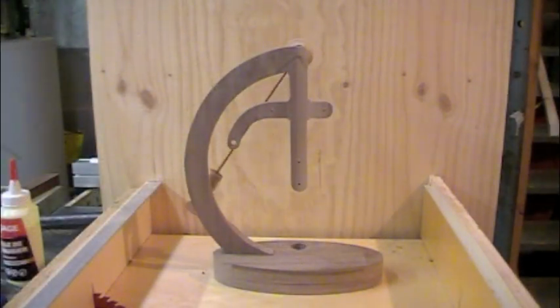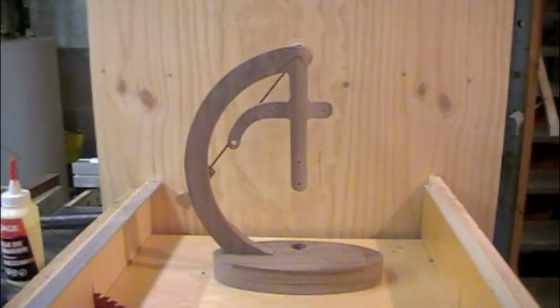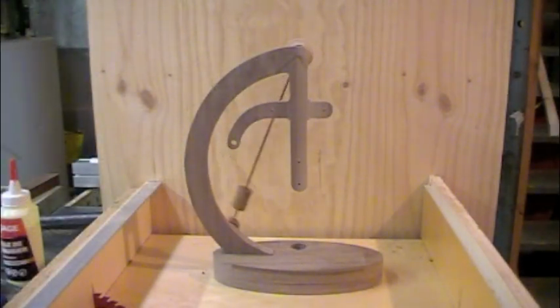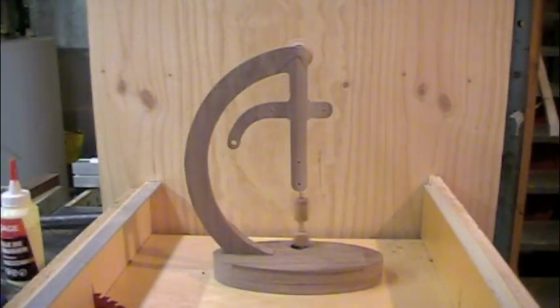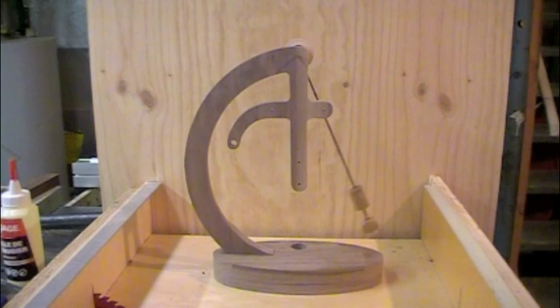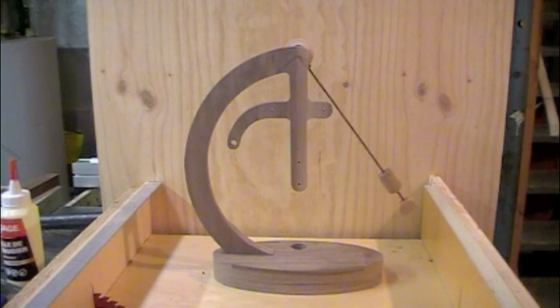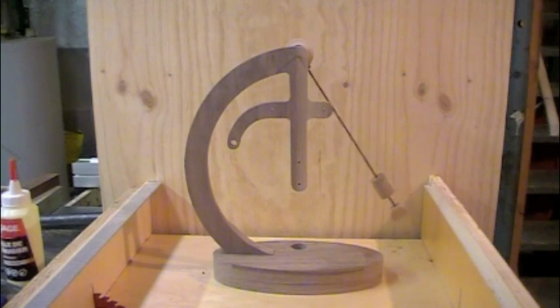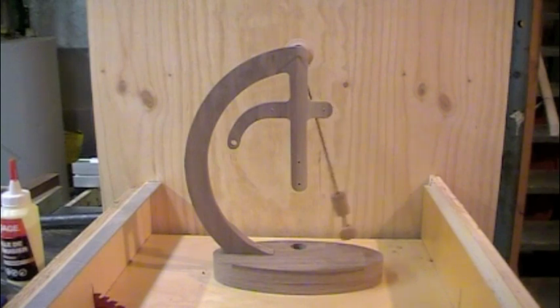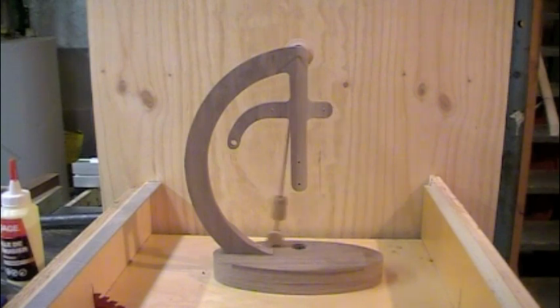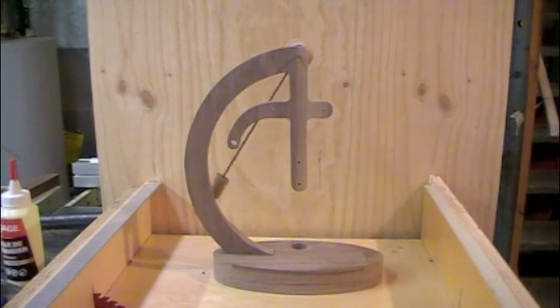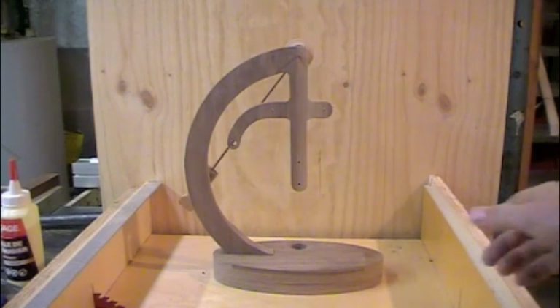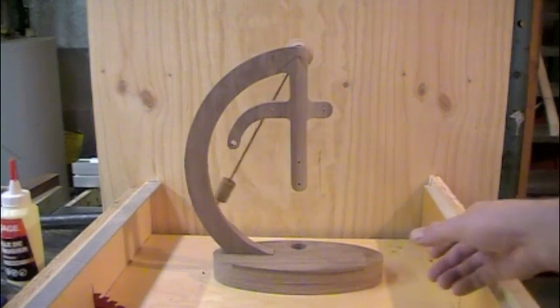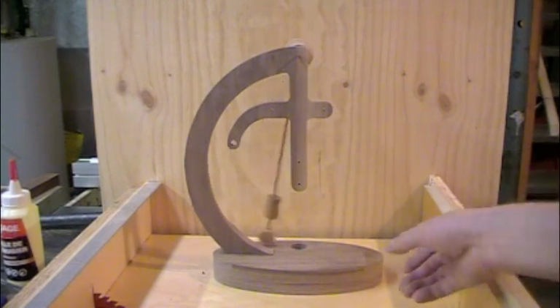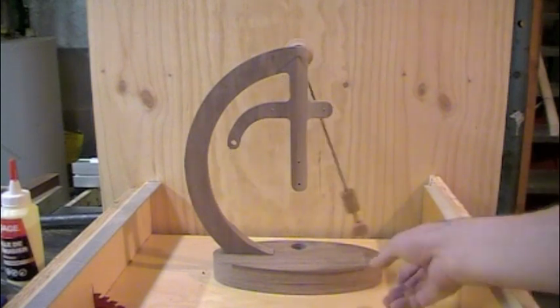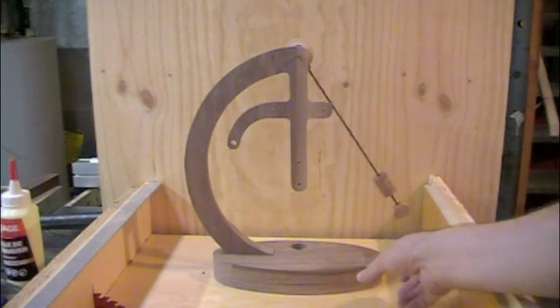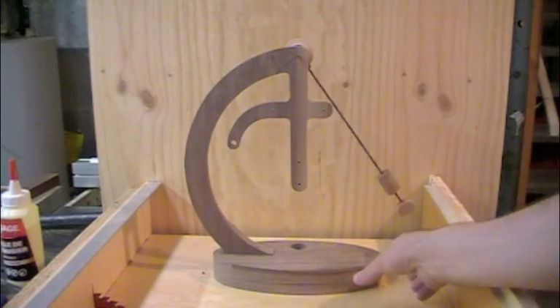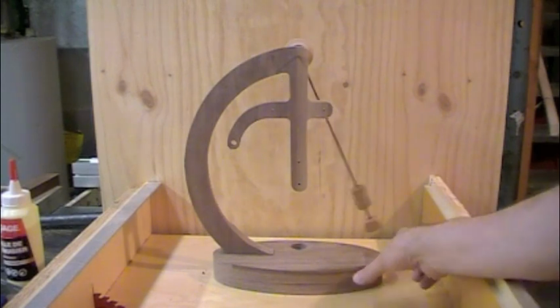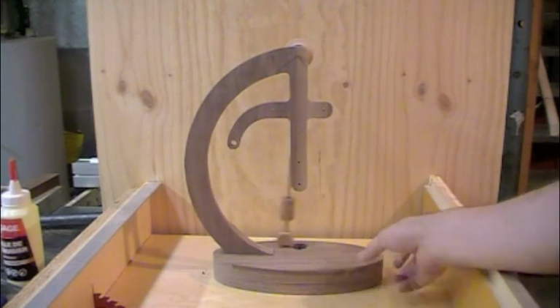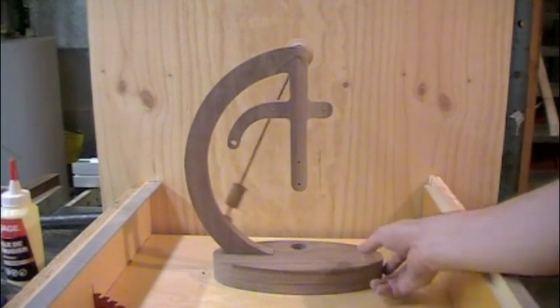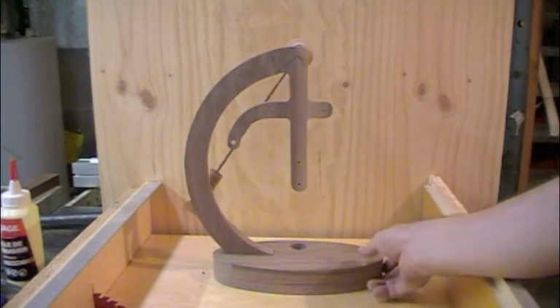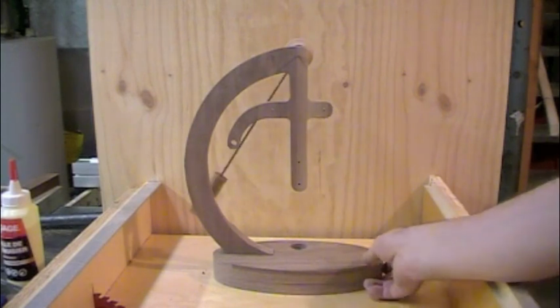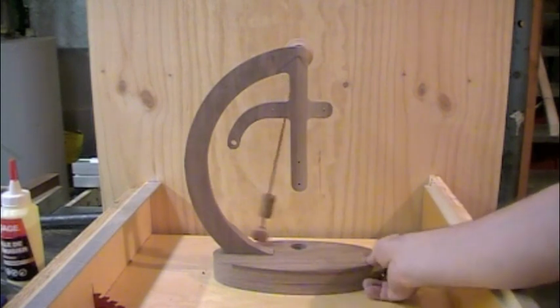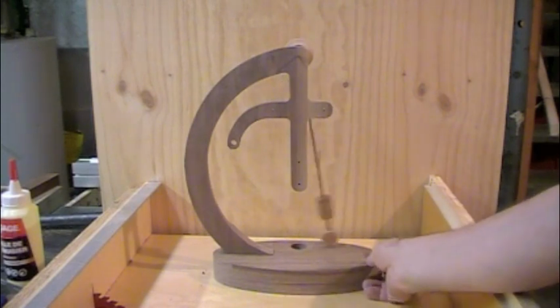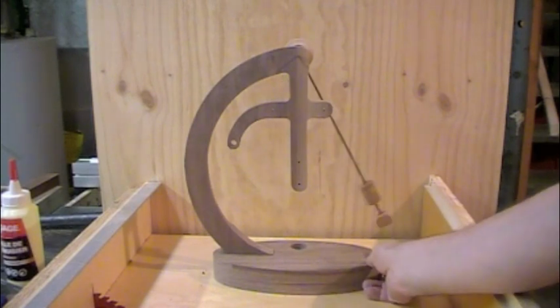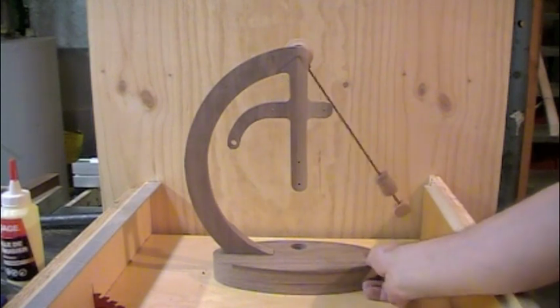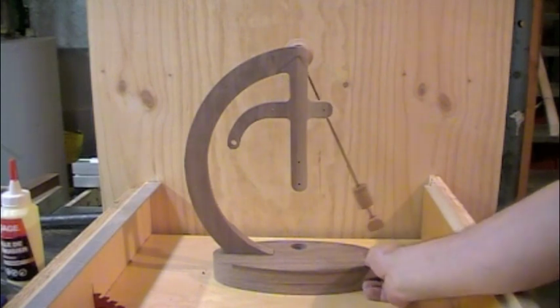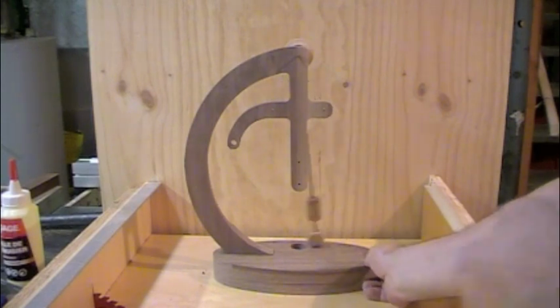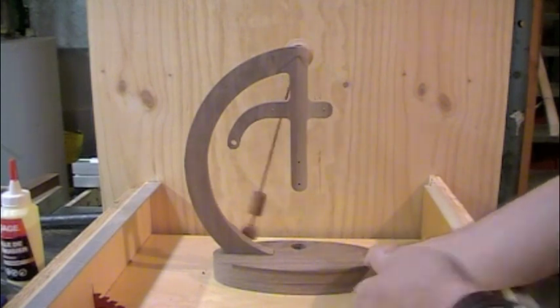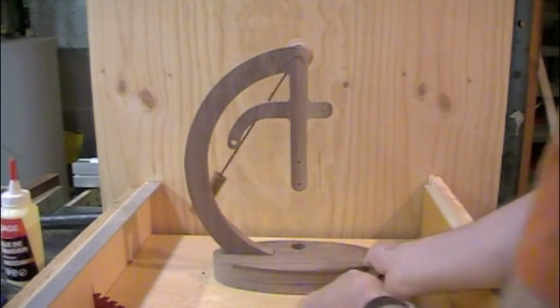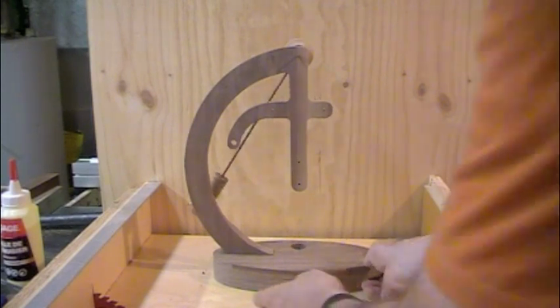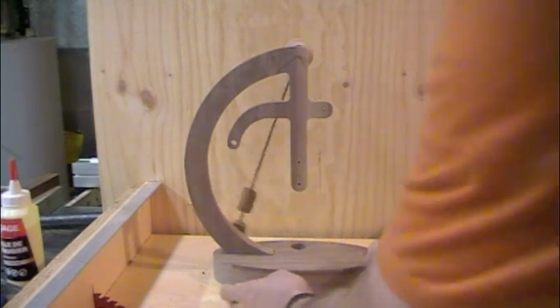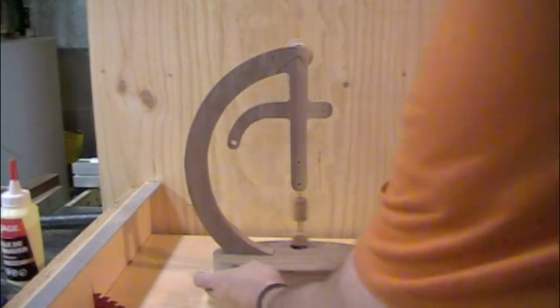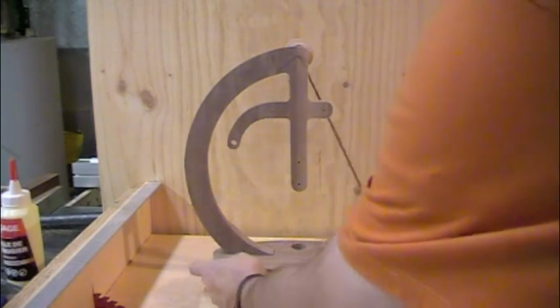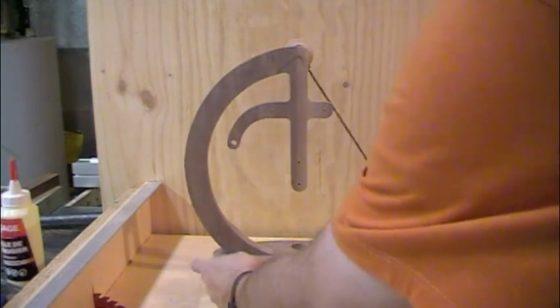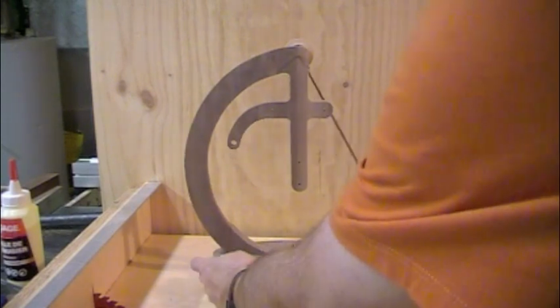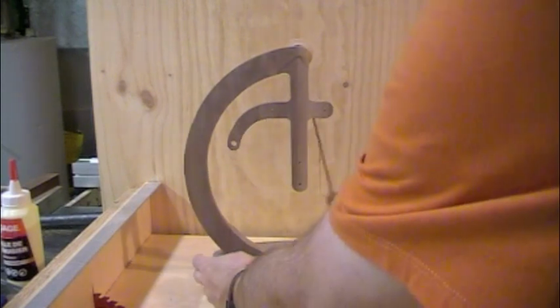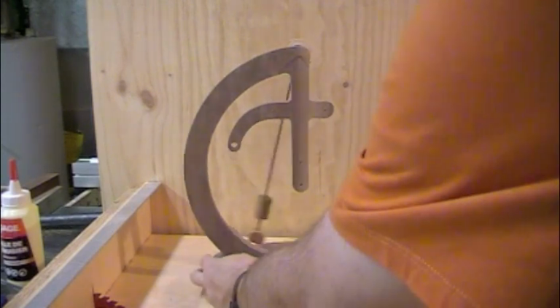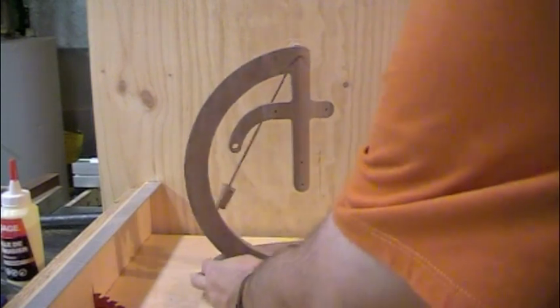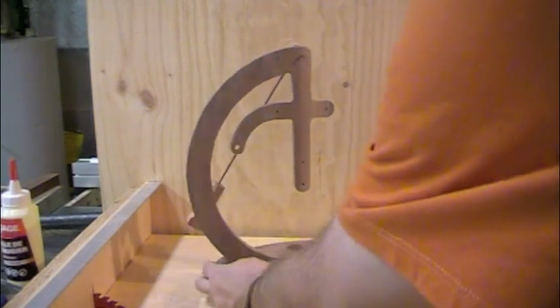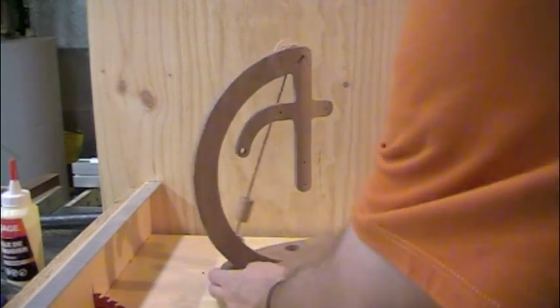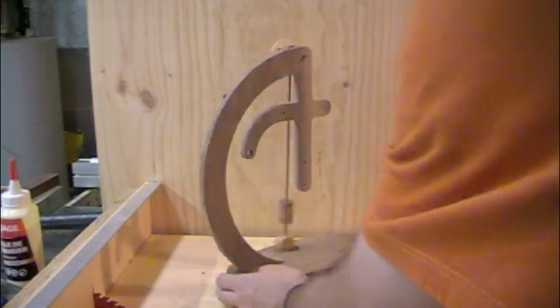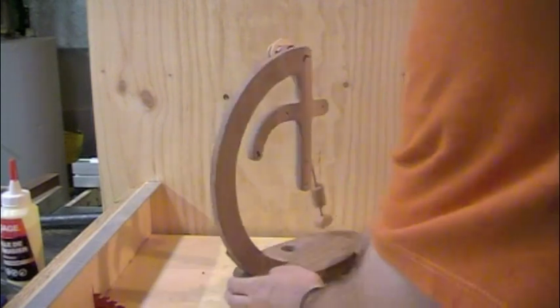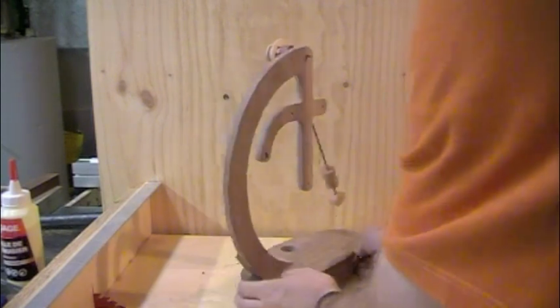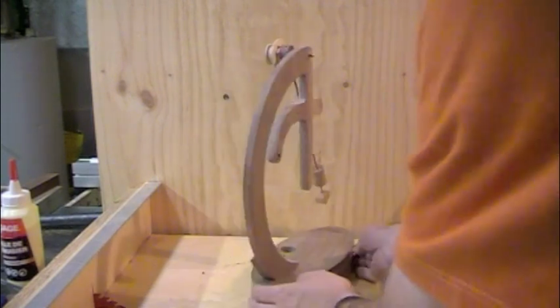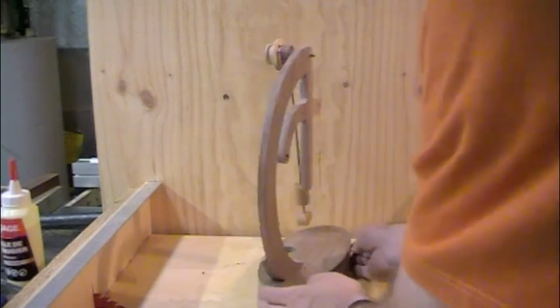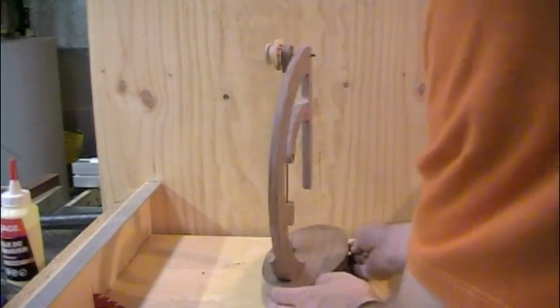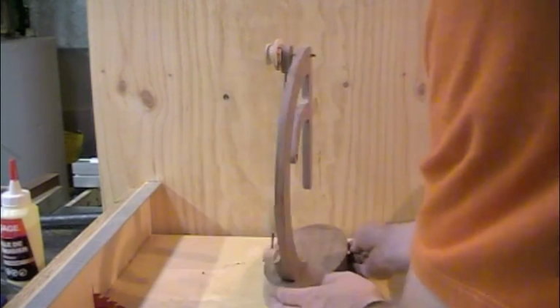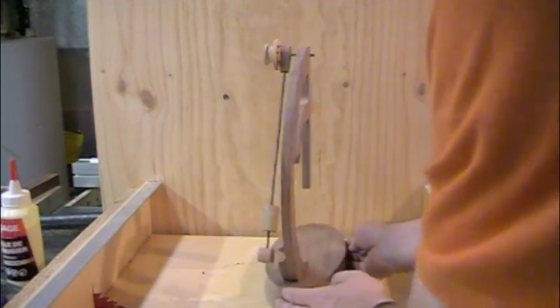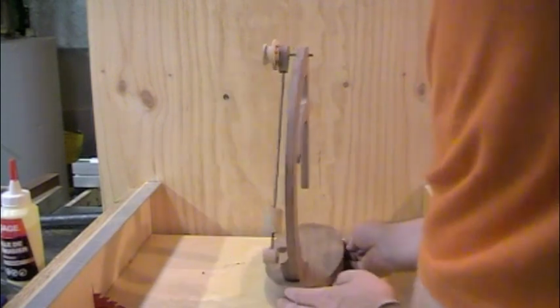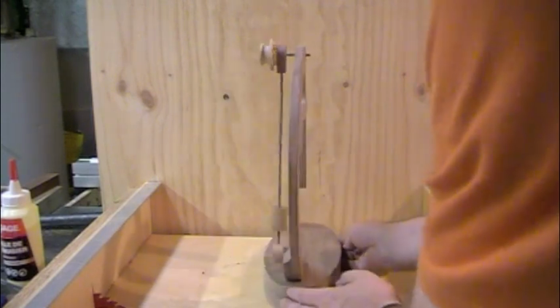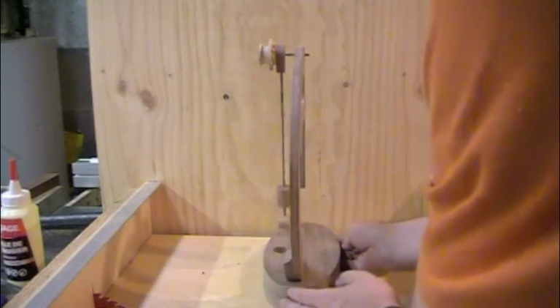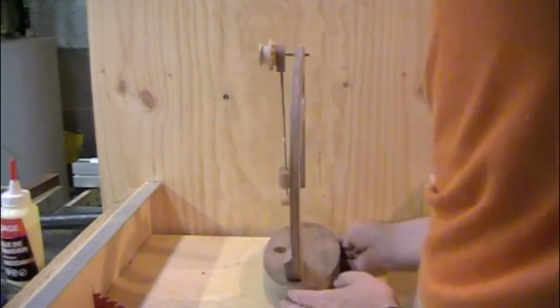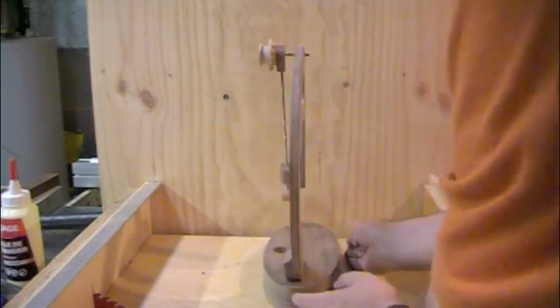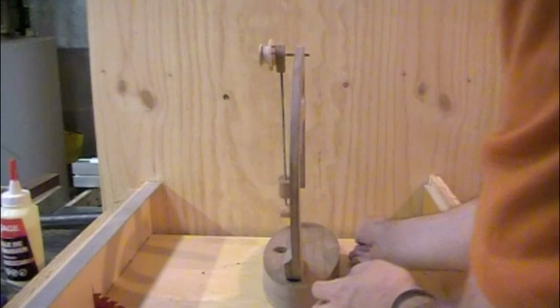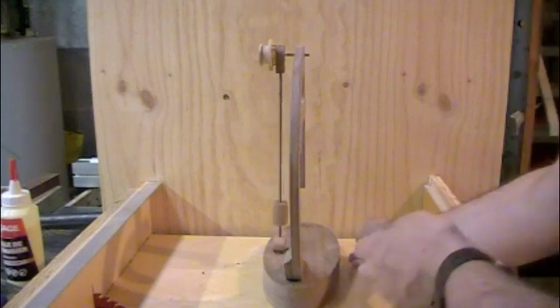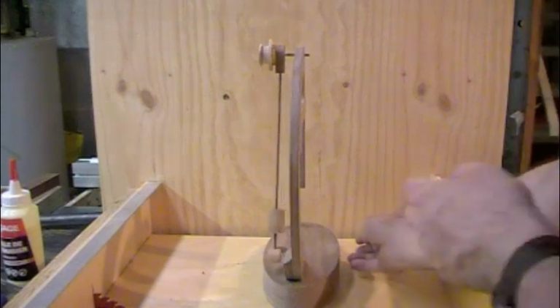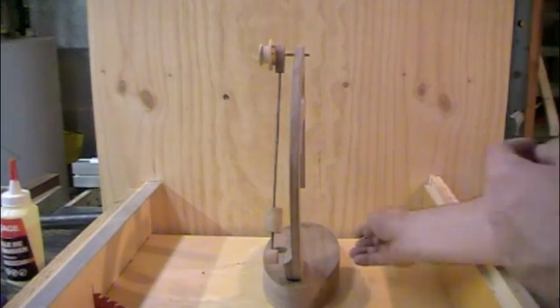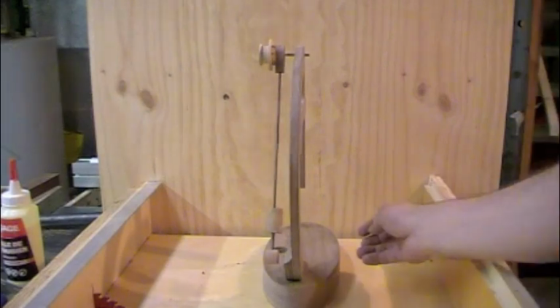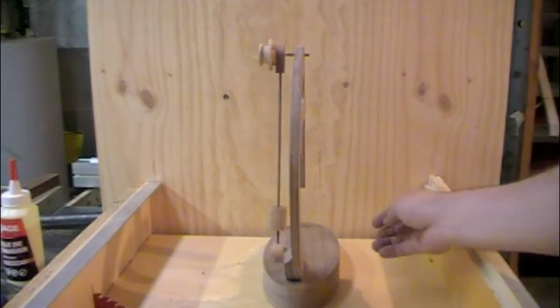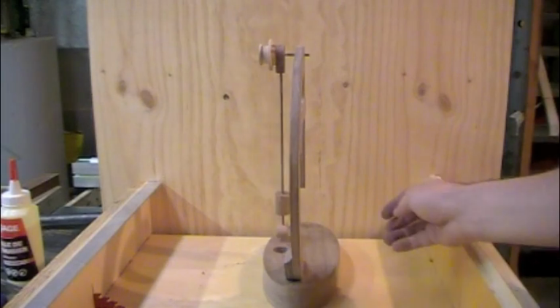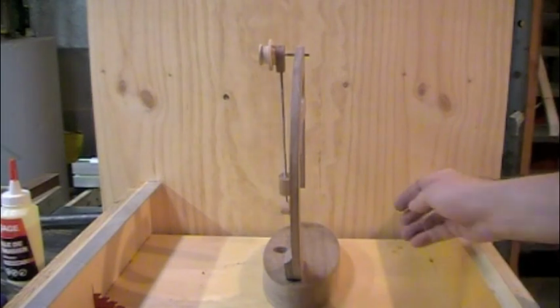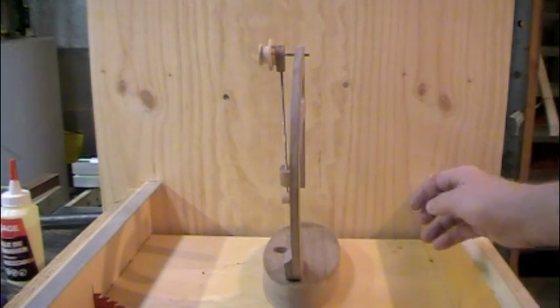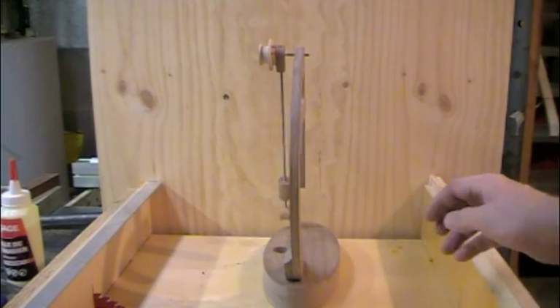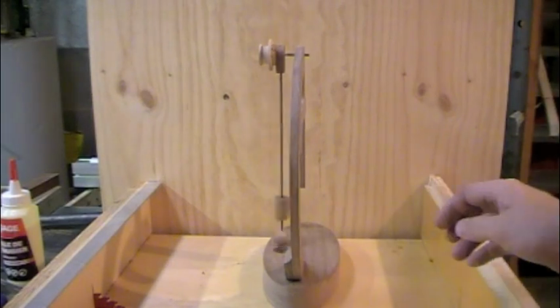I found that the pendulum swung quite freely and there's quite a bit of space in the back for it as well, so that worked out really well.